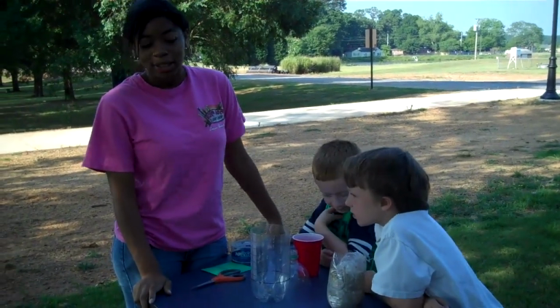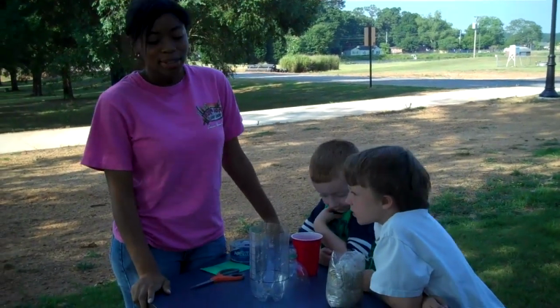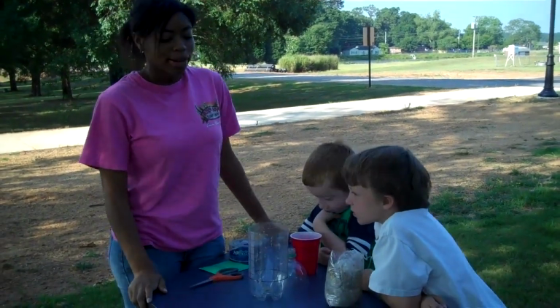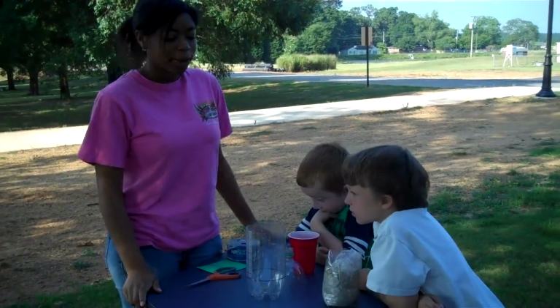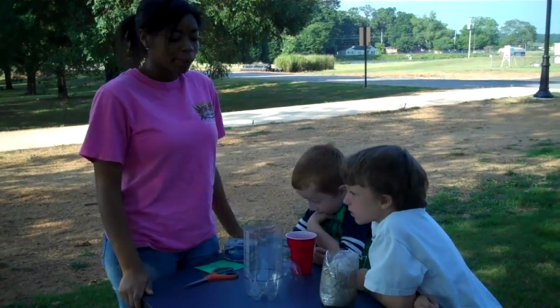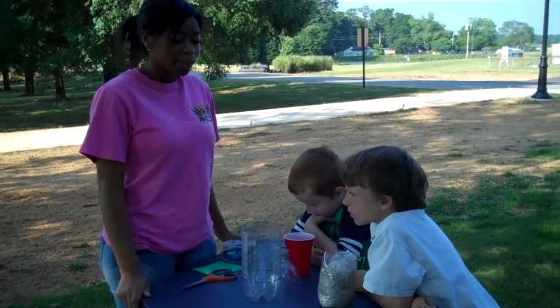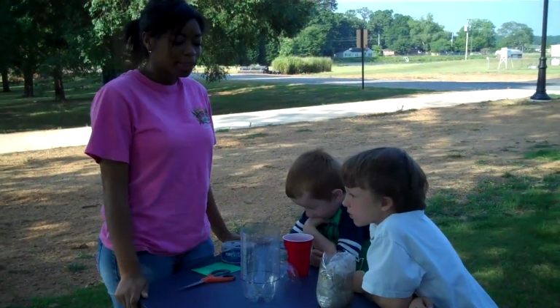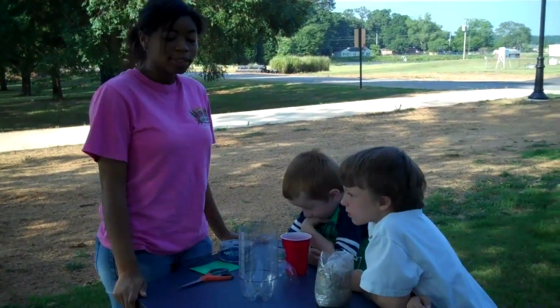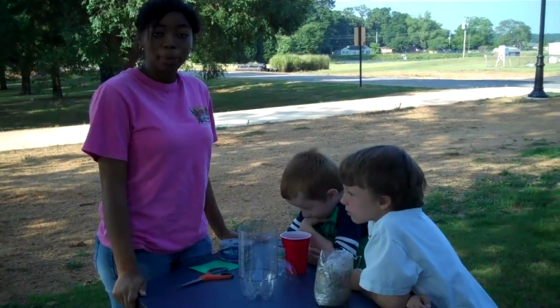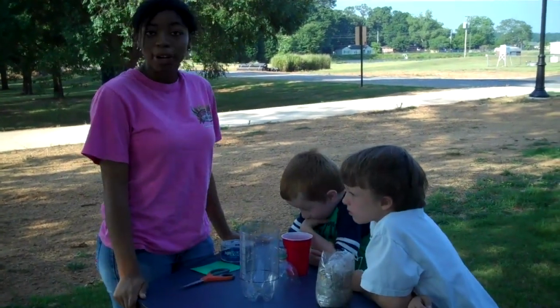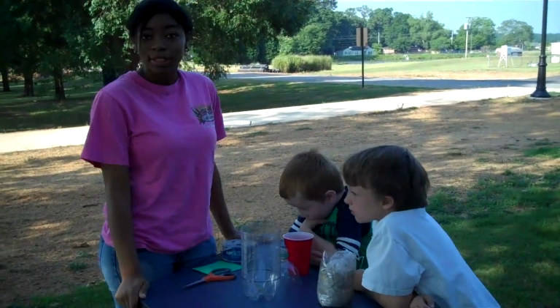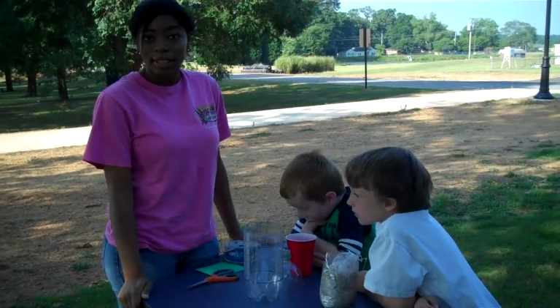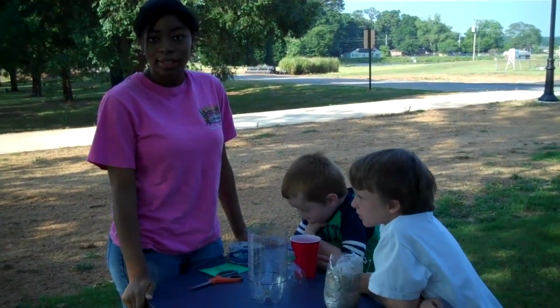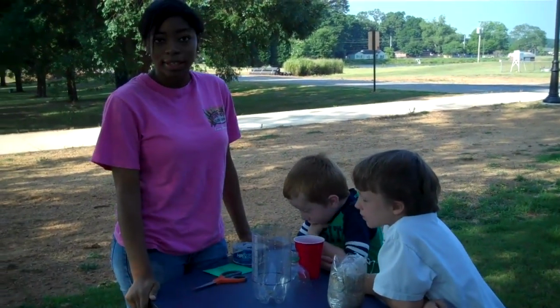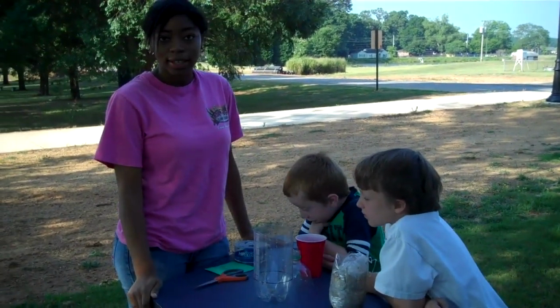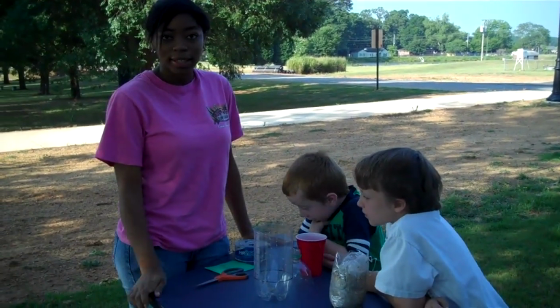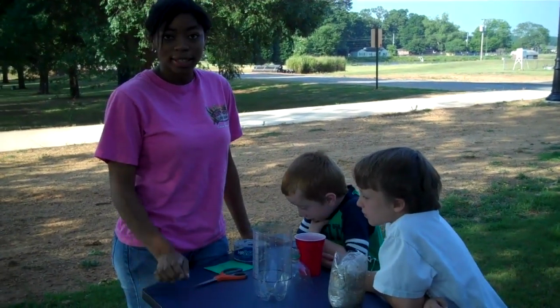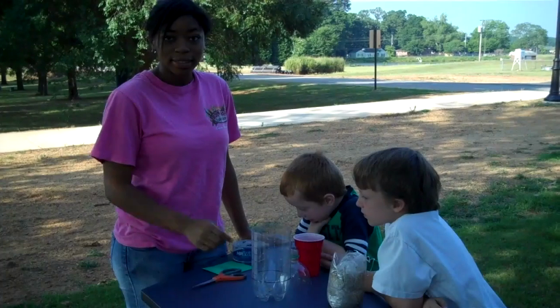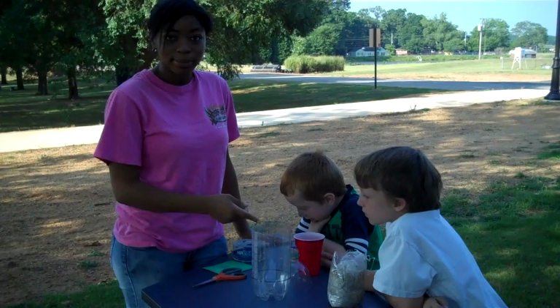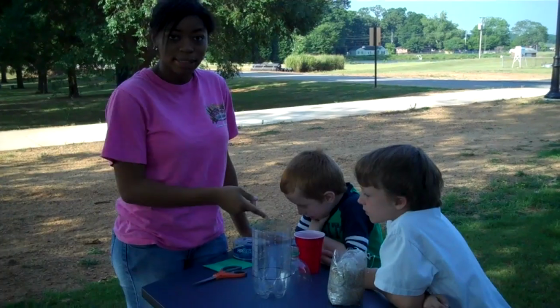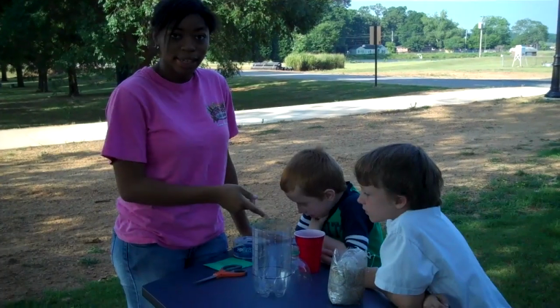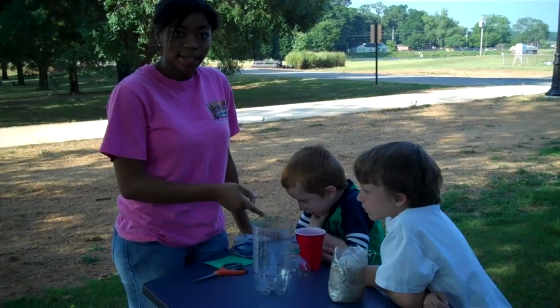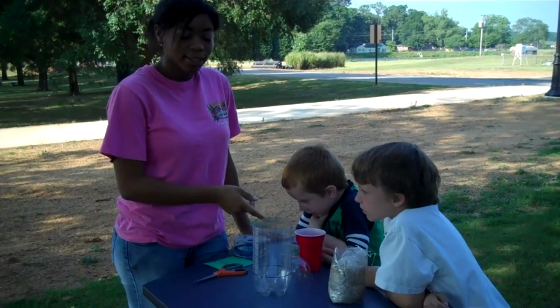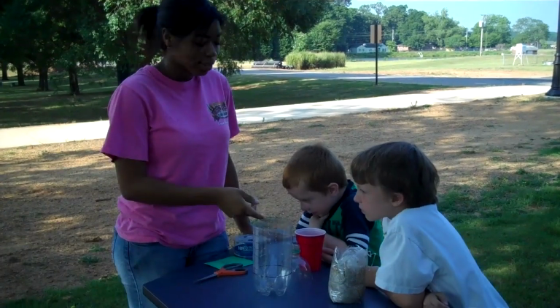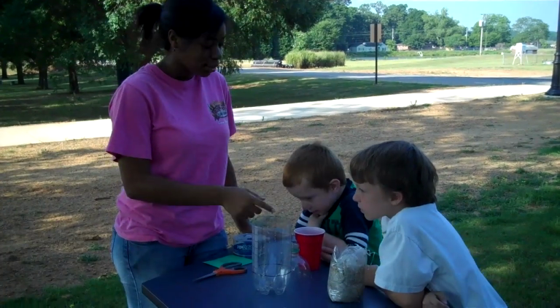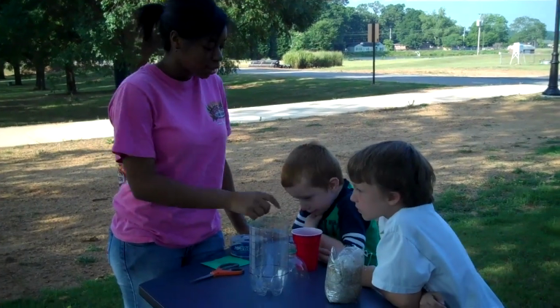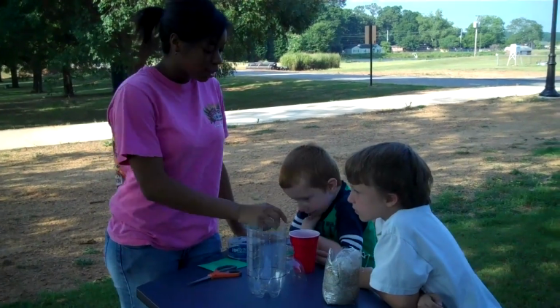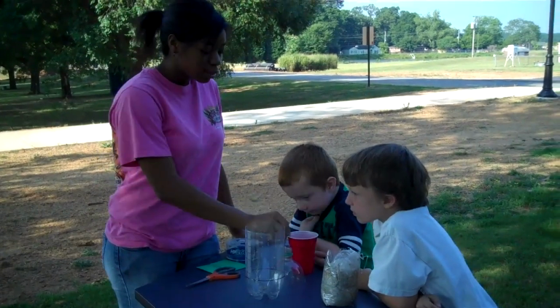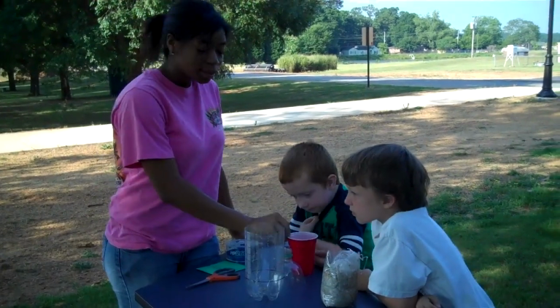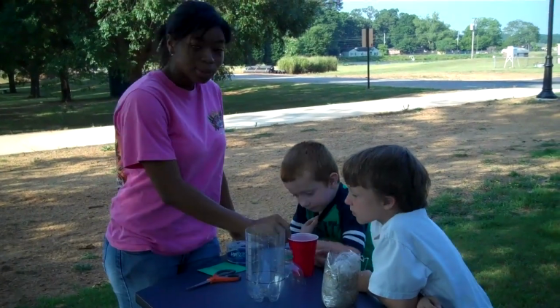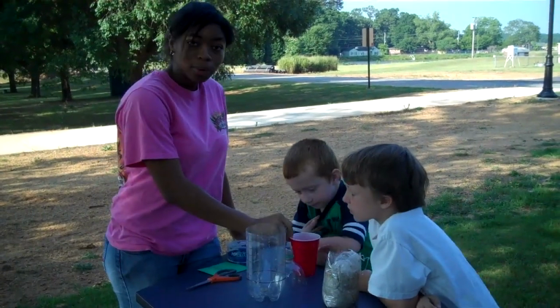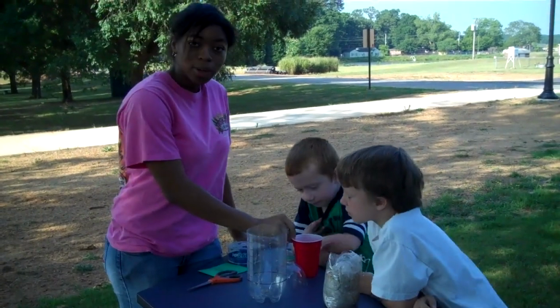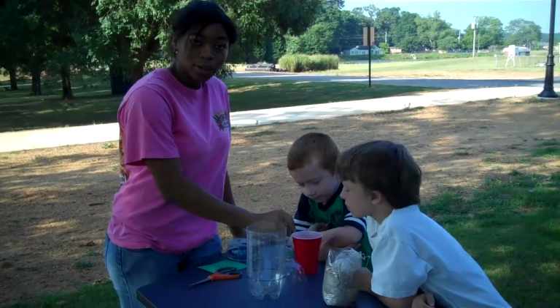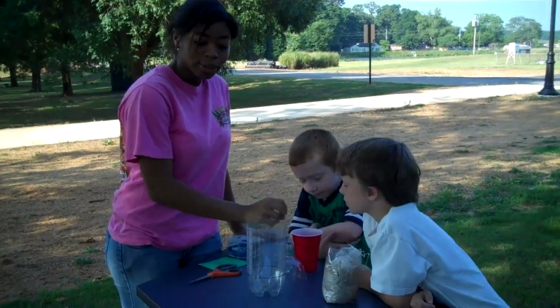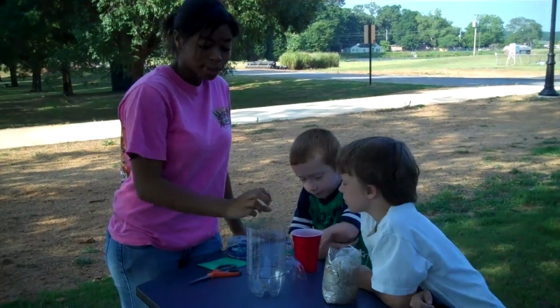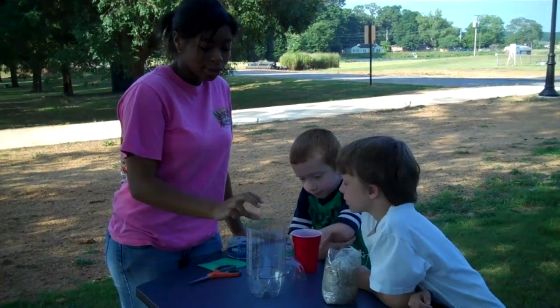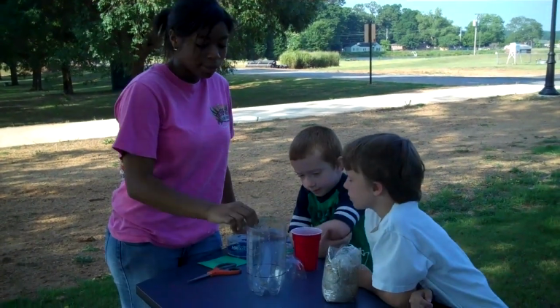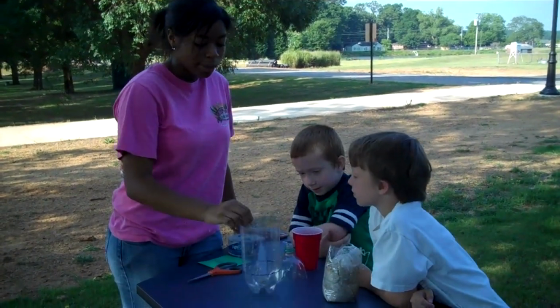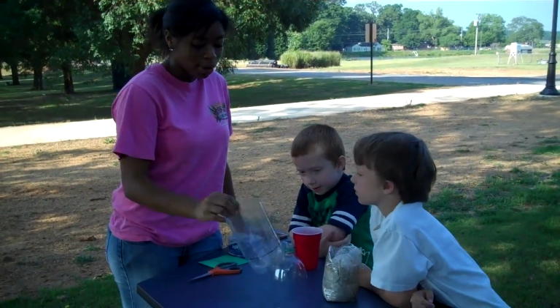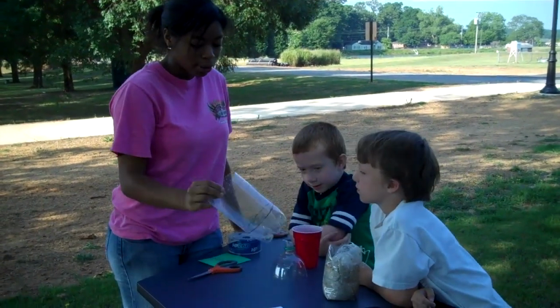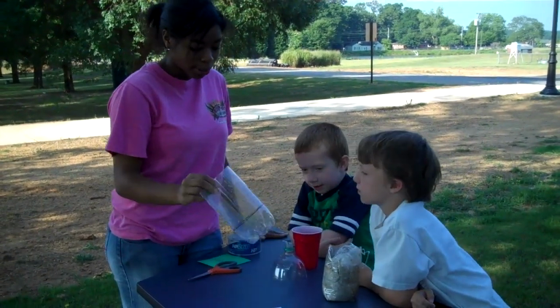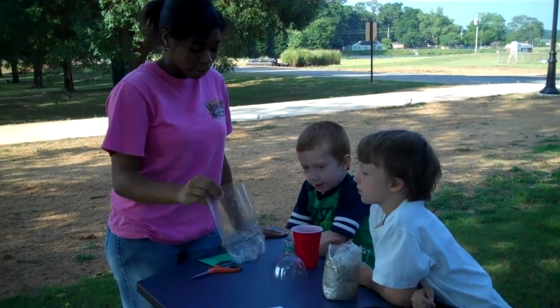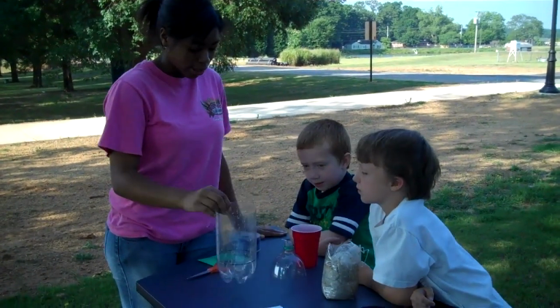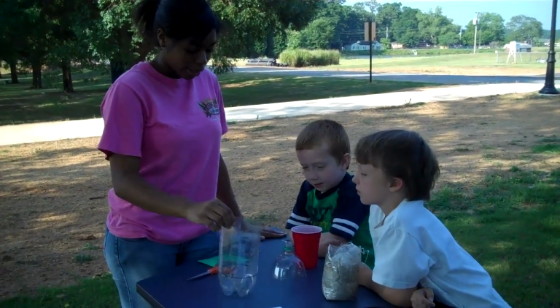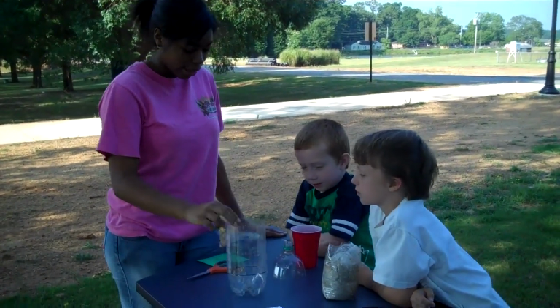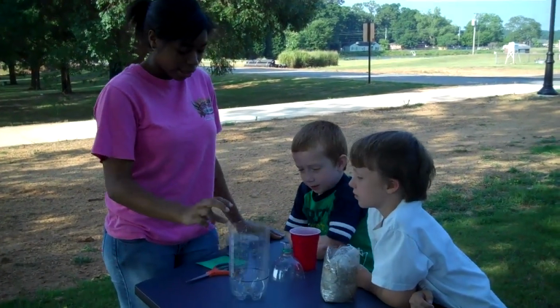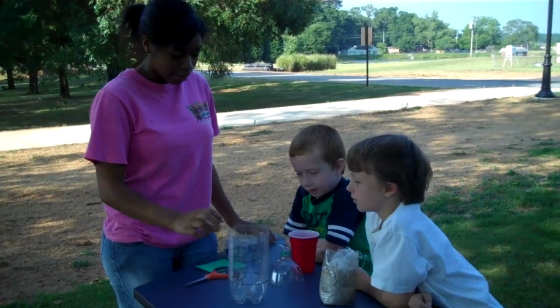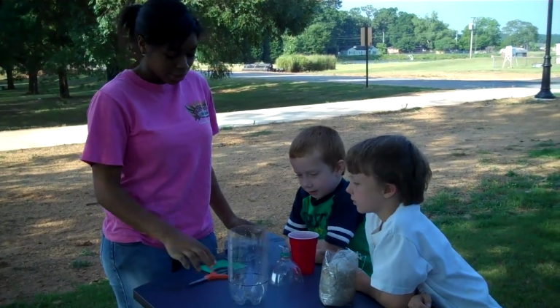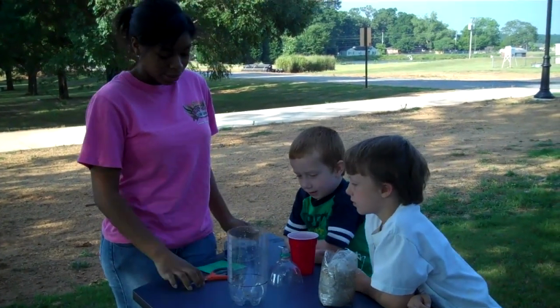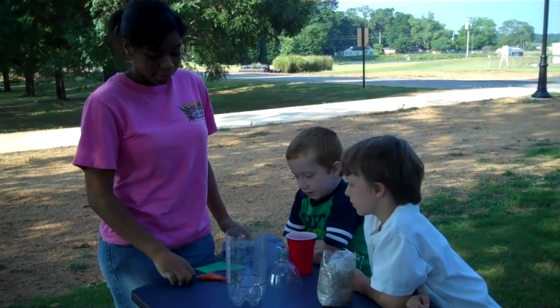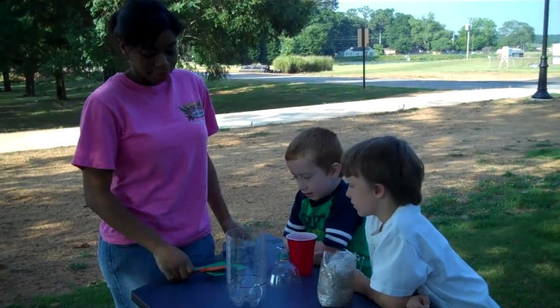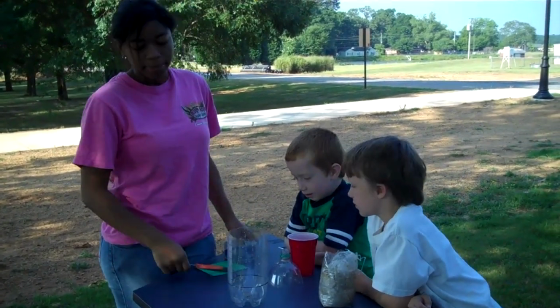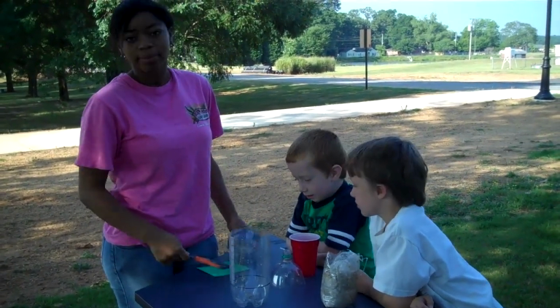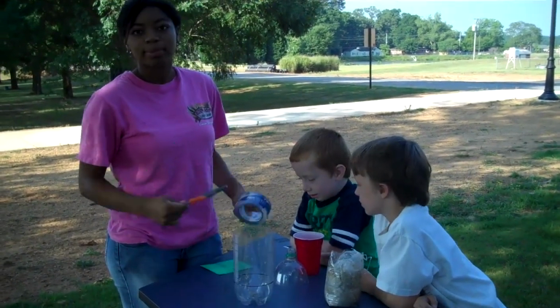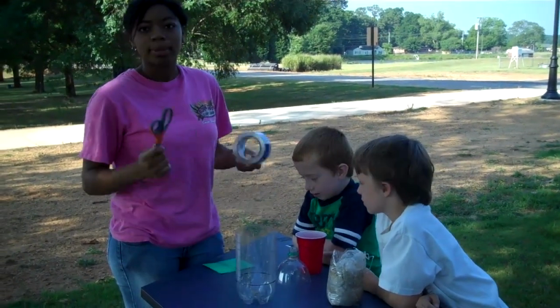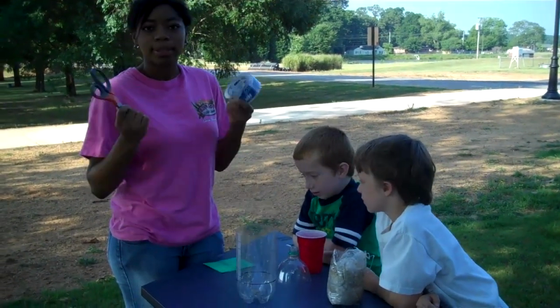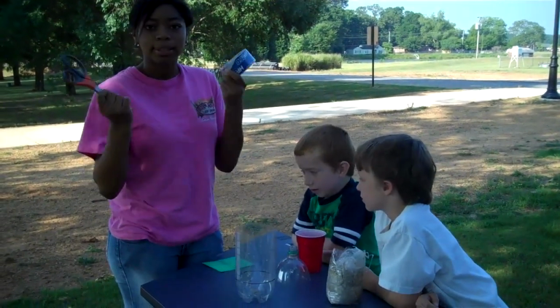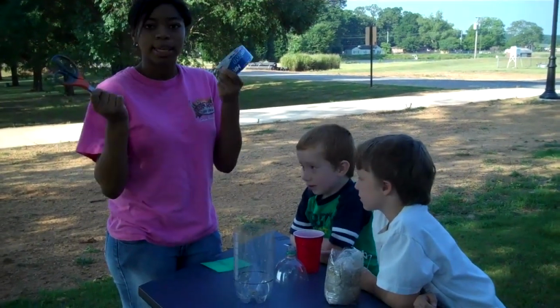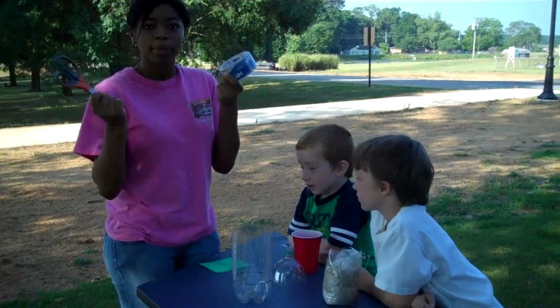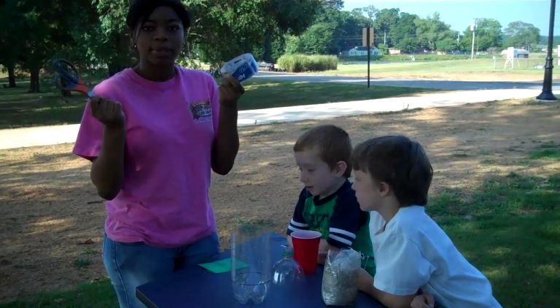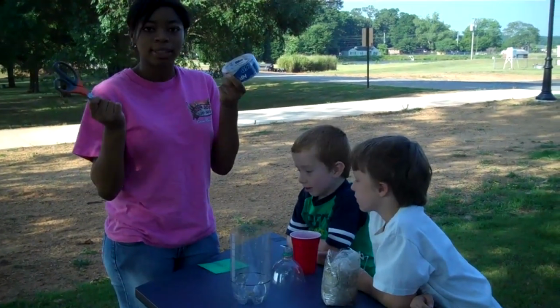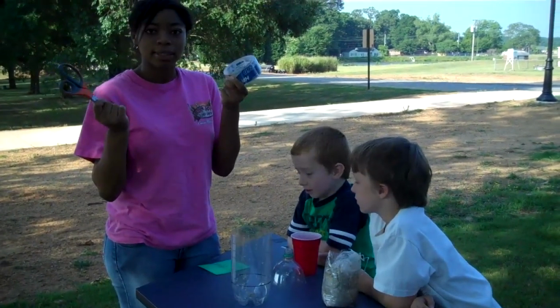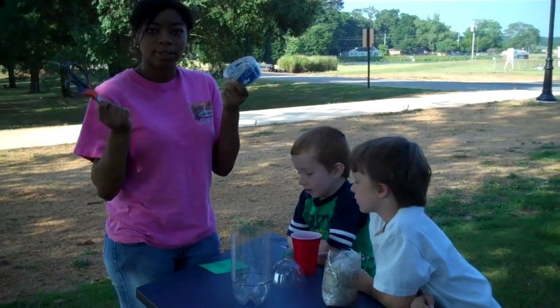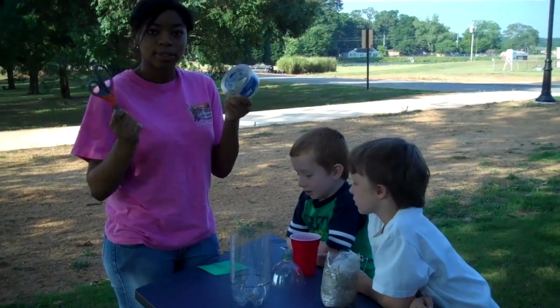With this project, you're going to need some sand, some water, a bottle, and tape and scissors.